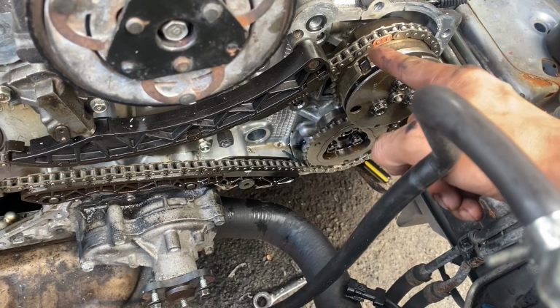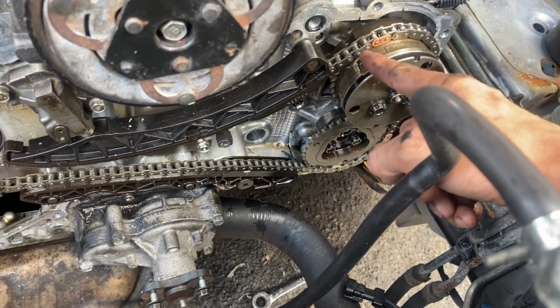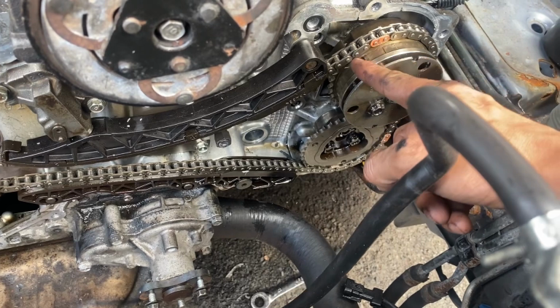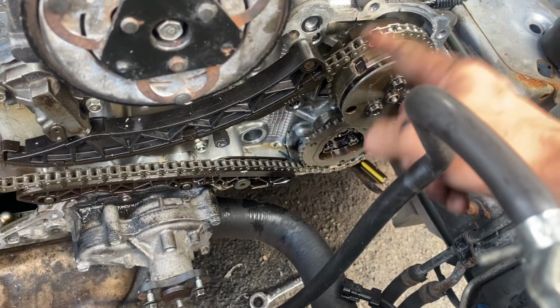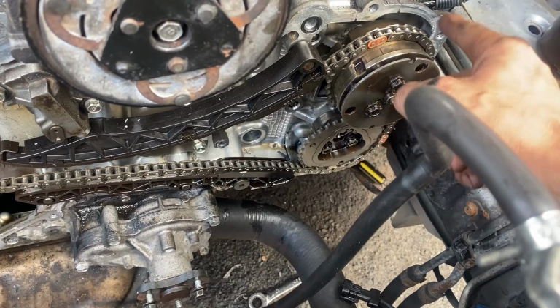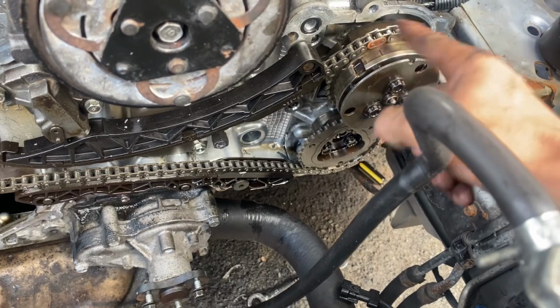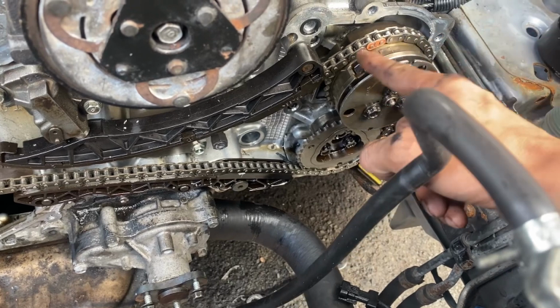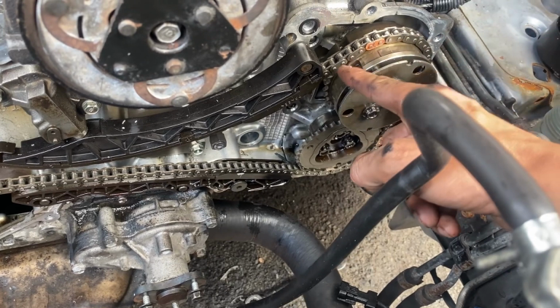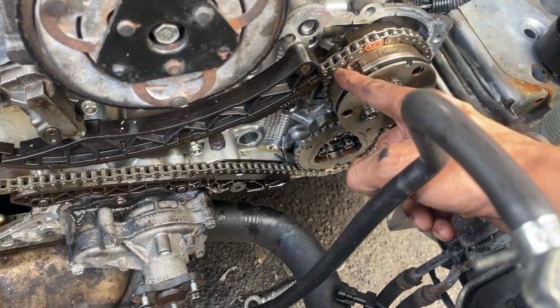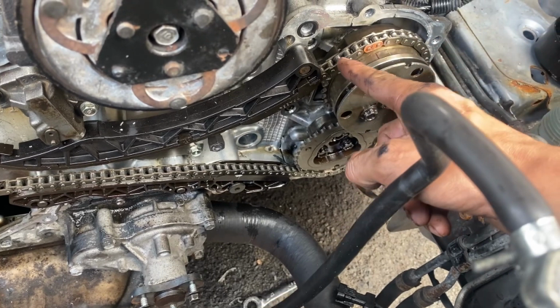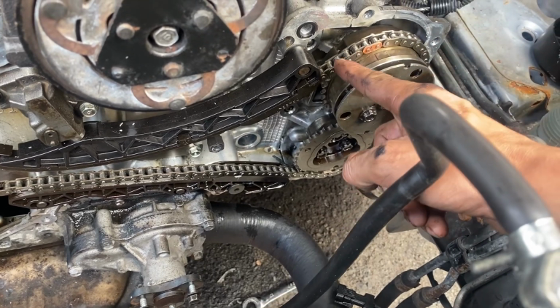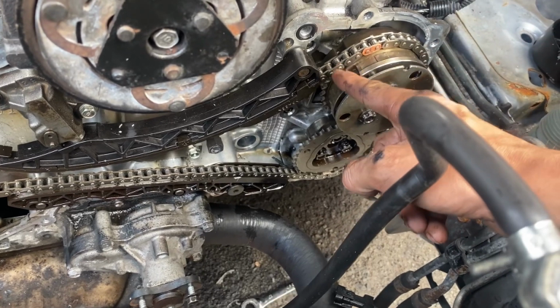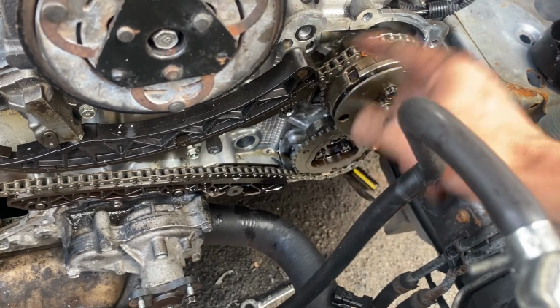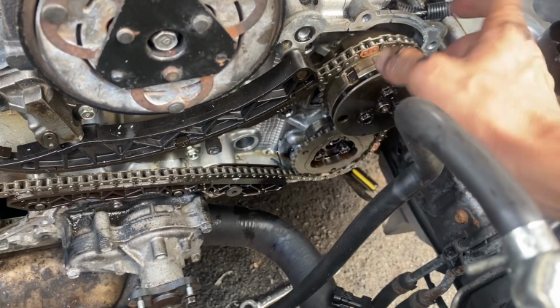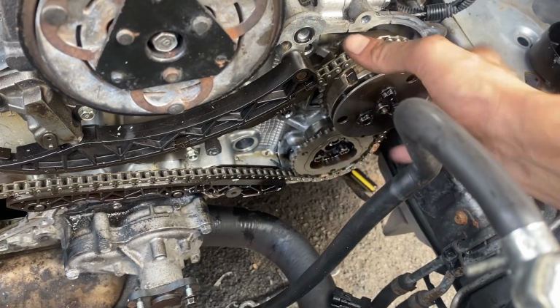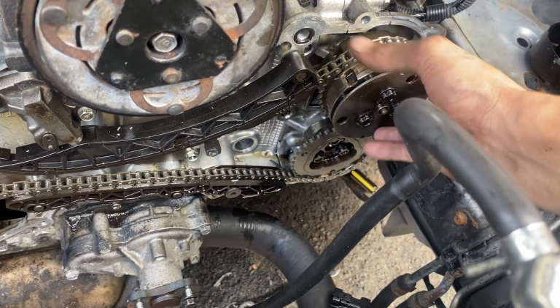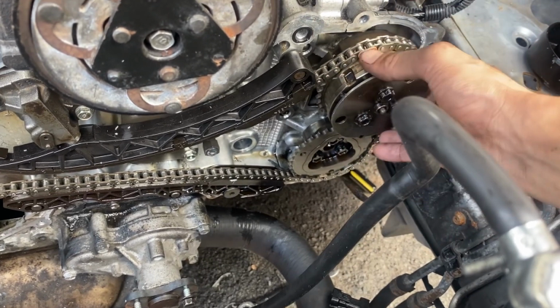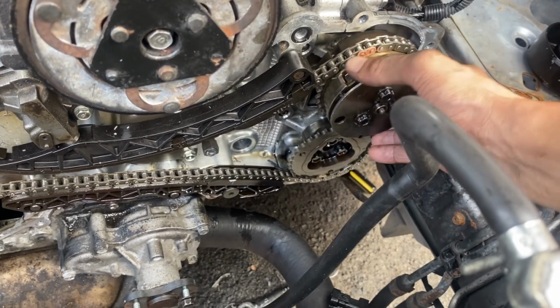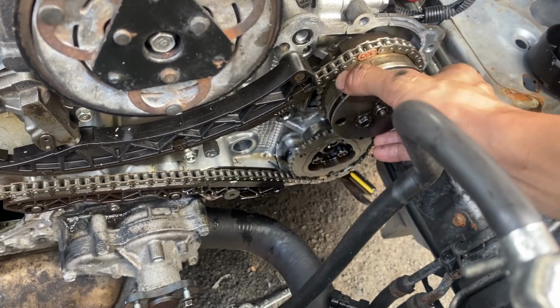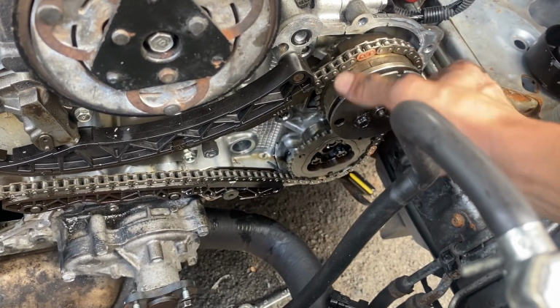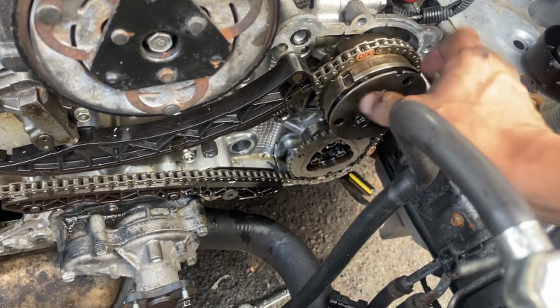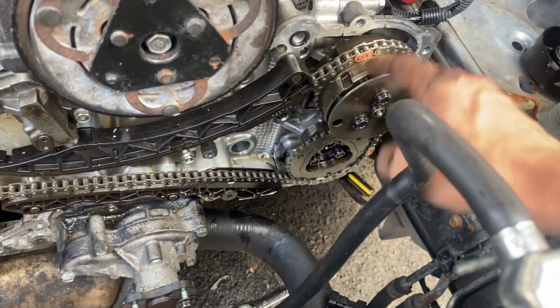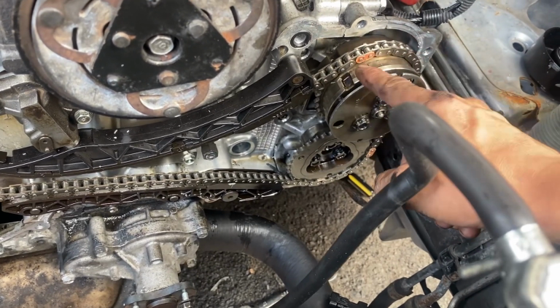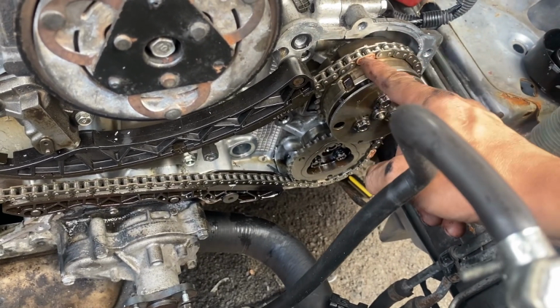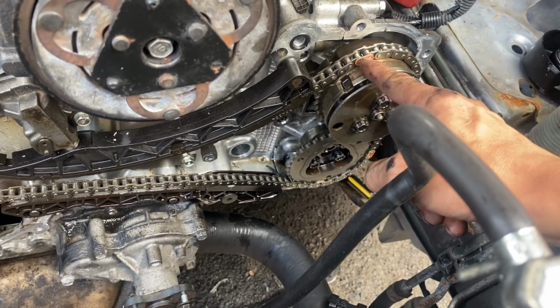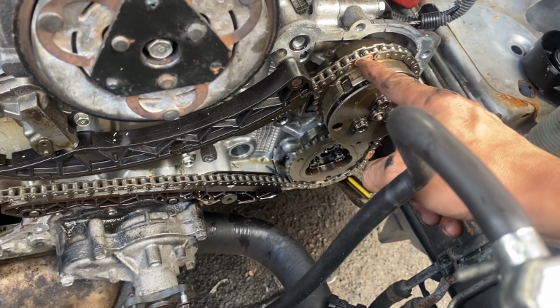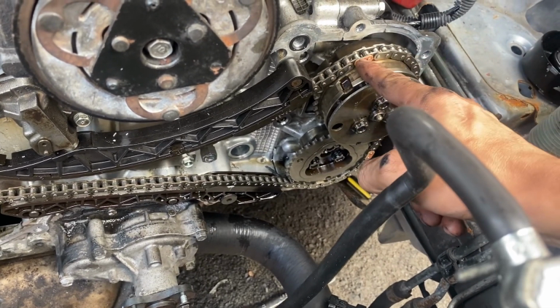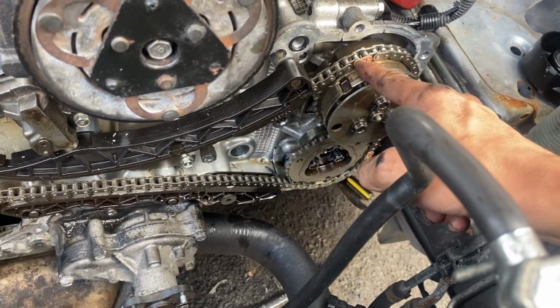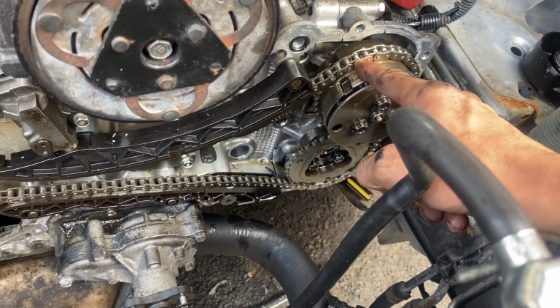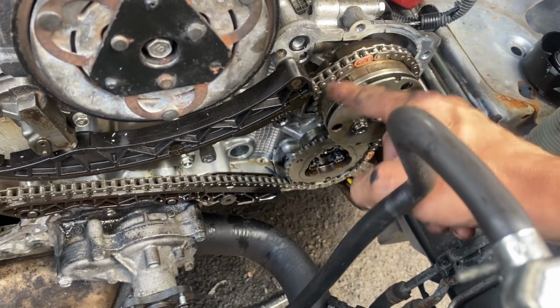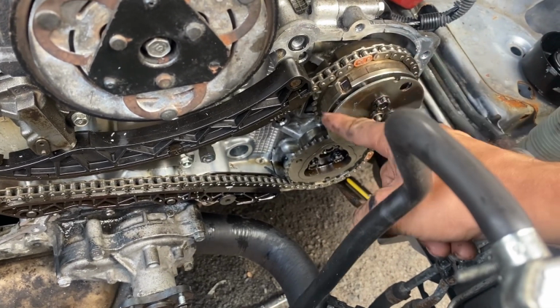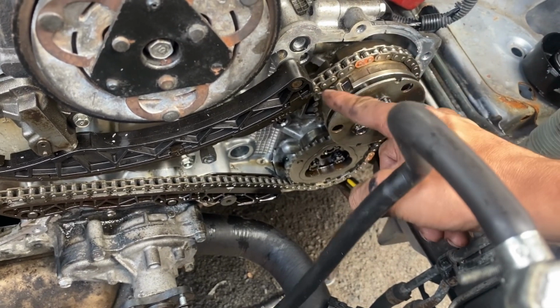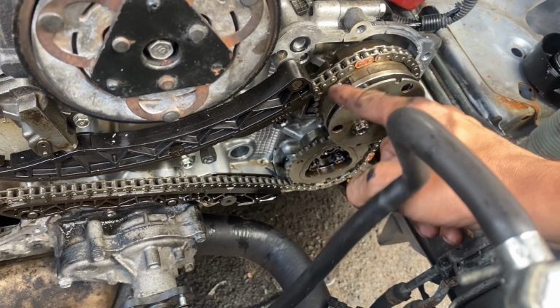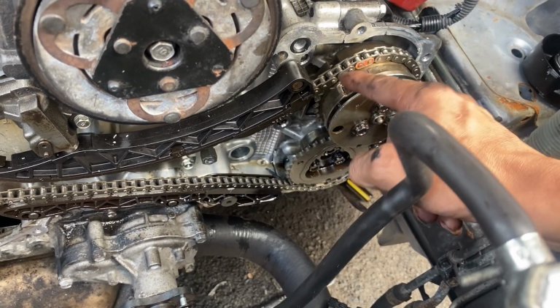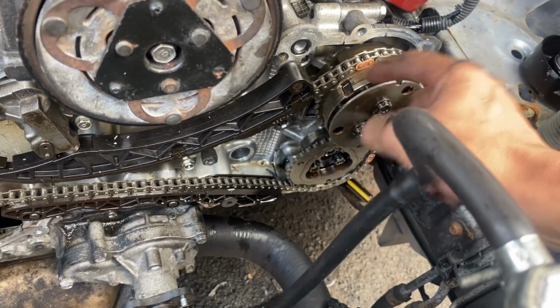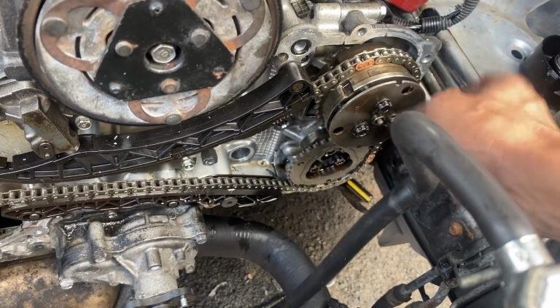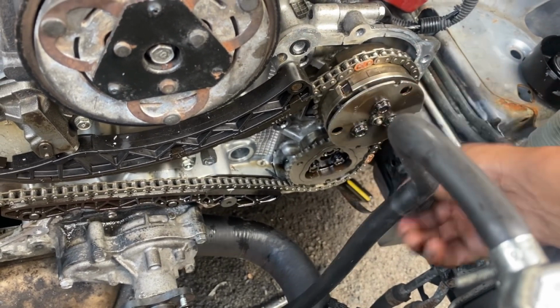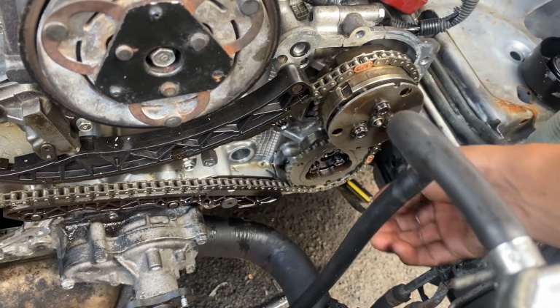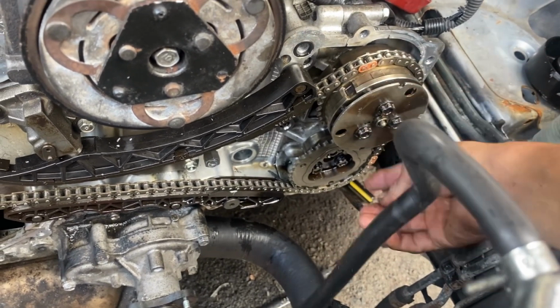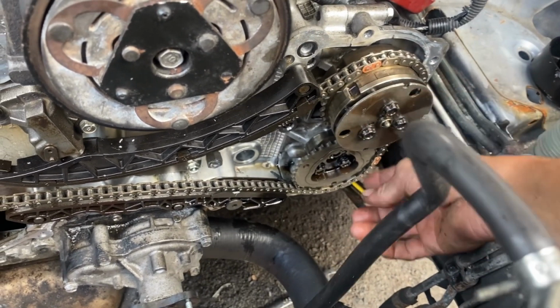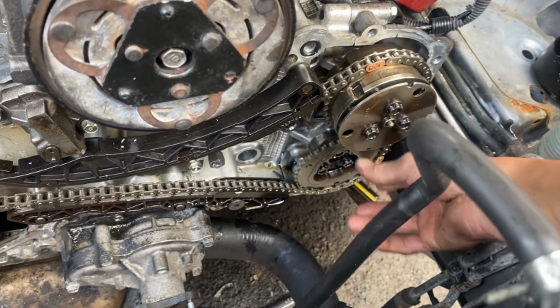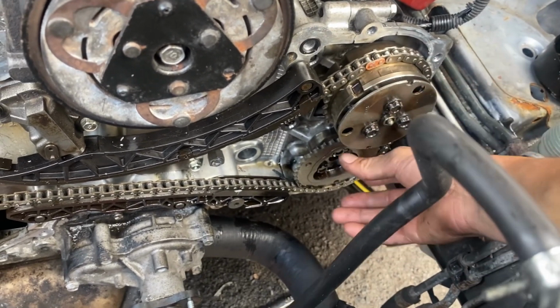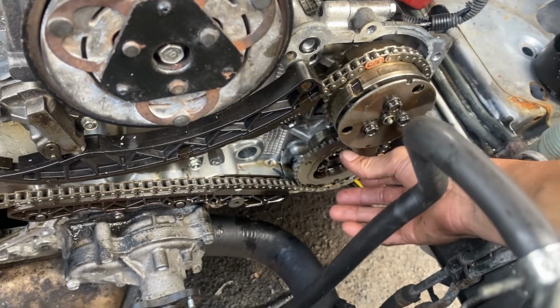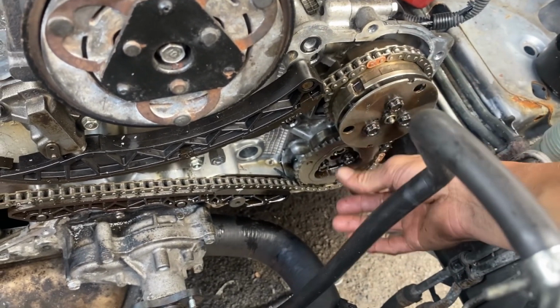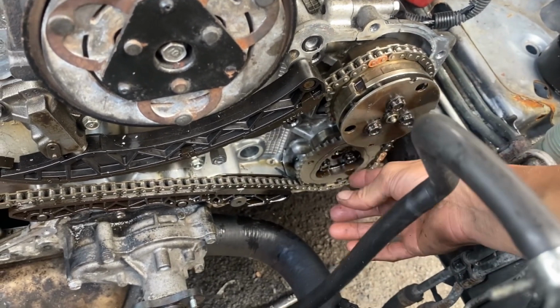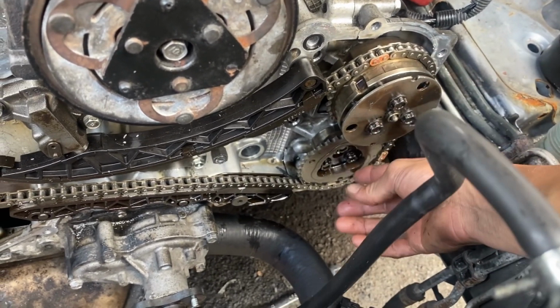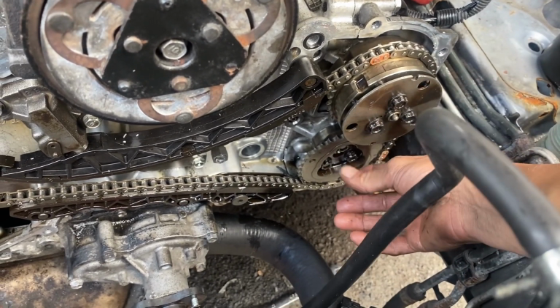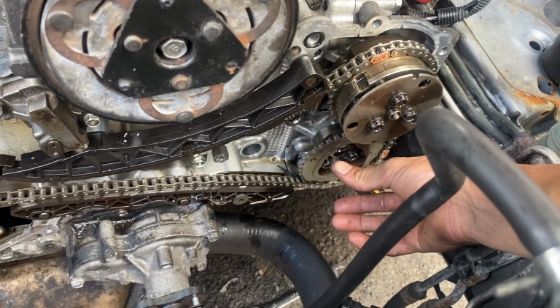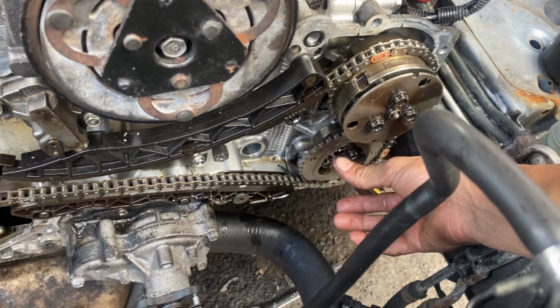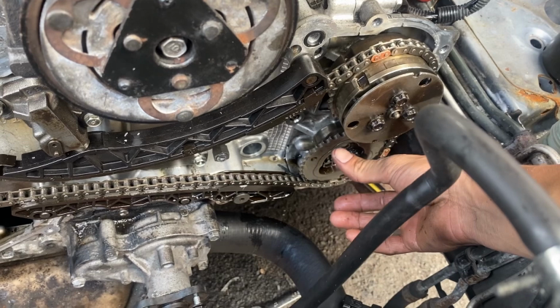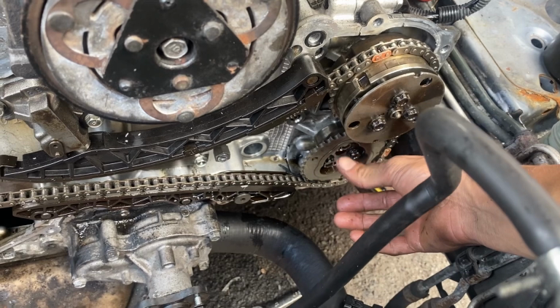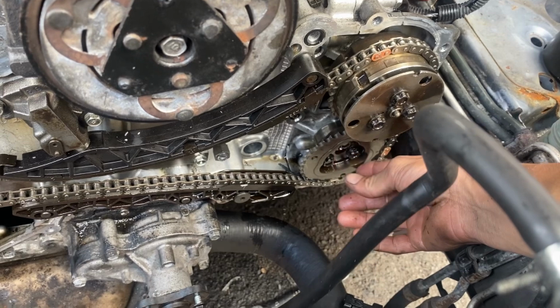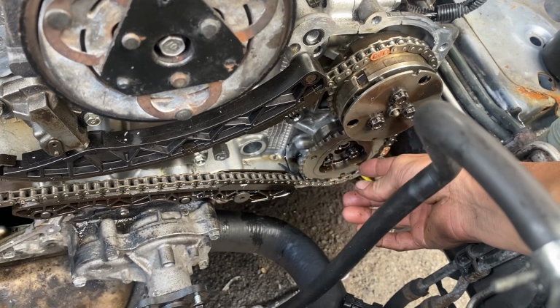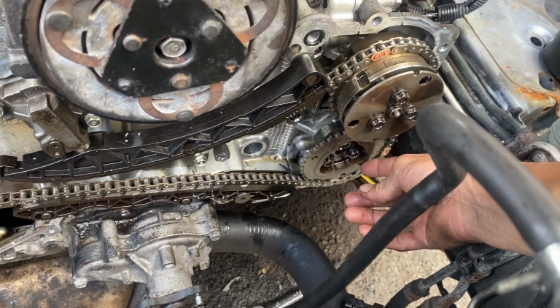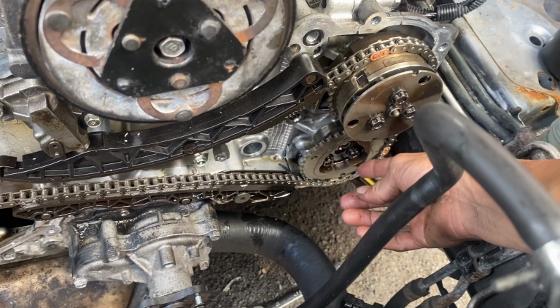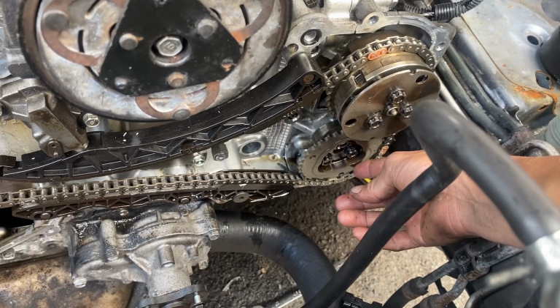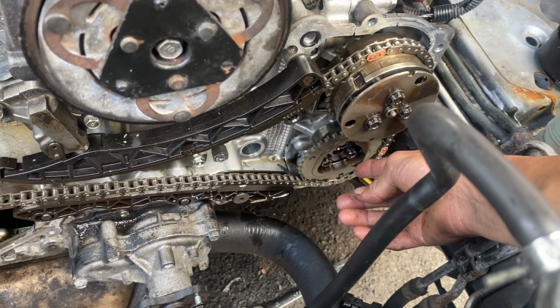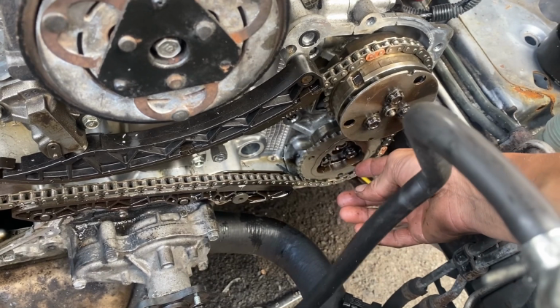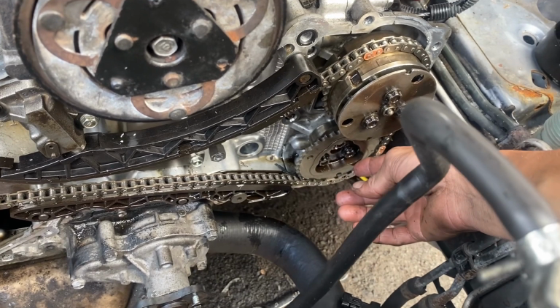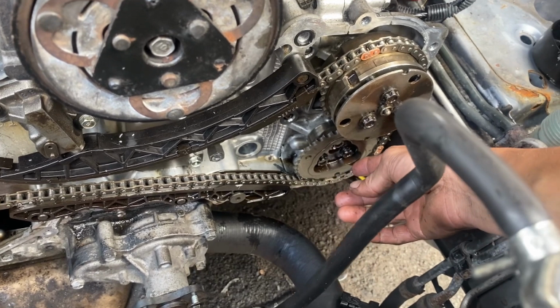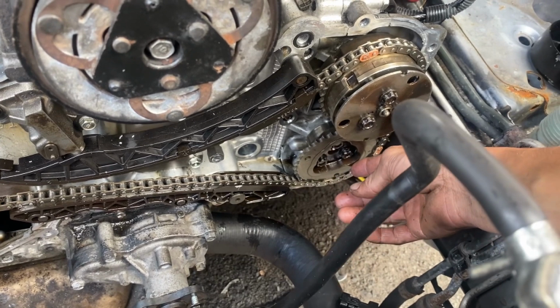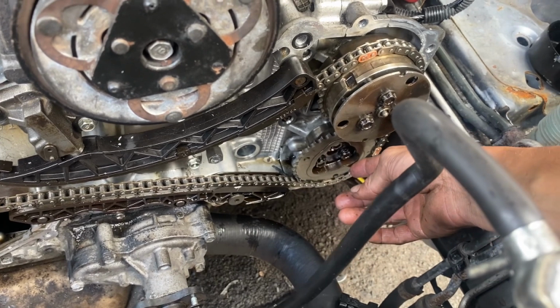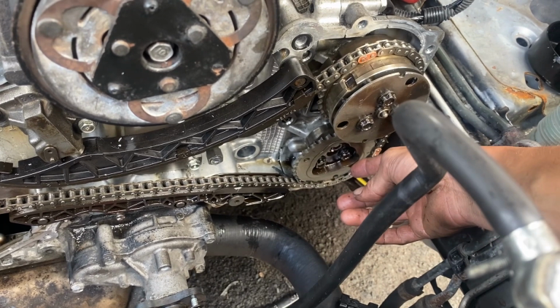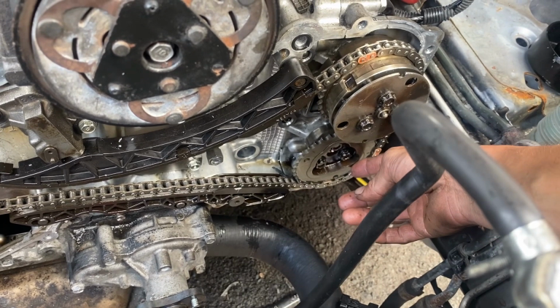Take it off and then you're gonna leave this guy down here. So you will spin this to the next position down, and you're gonna line this one up.